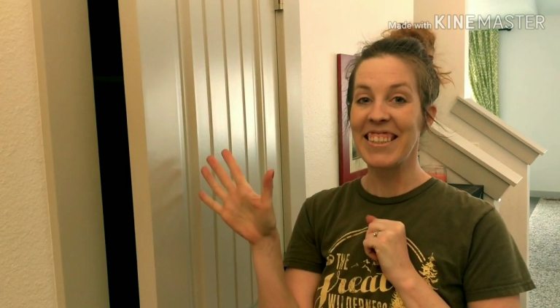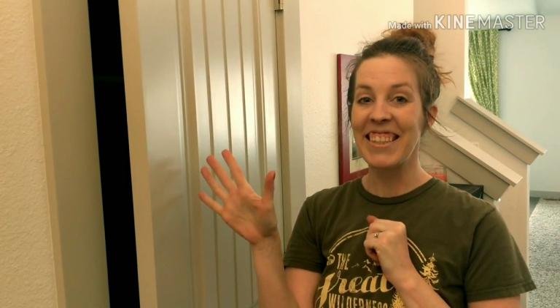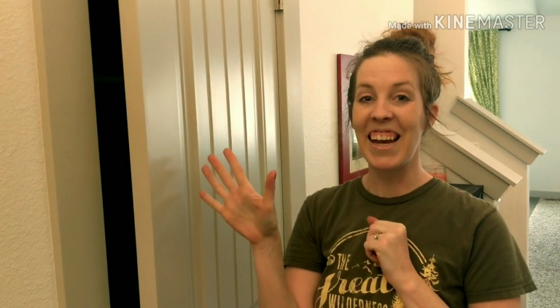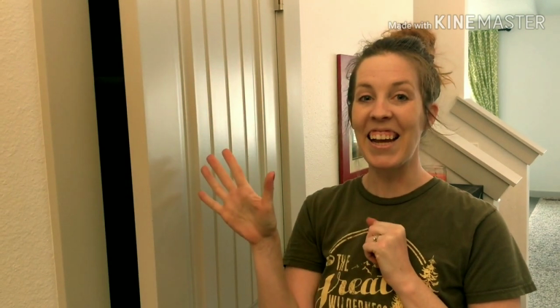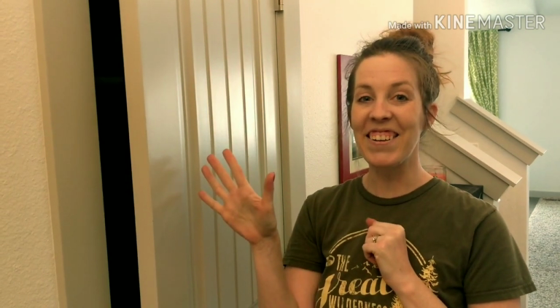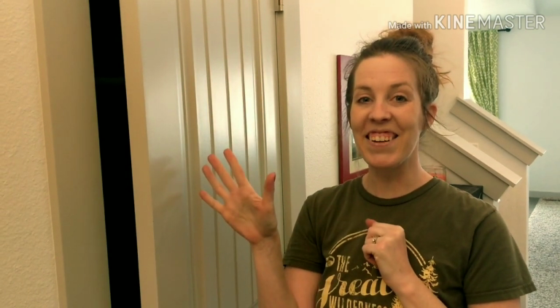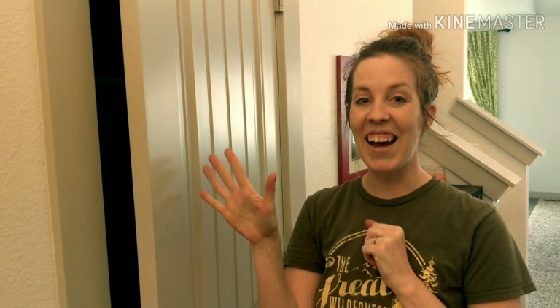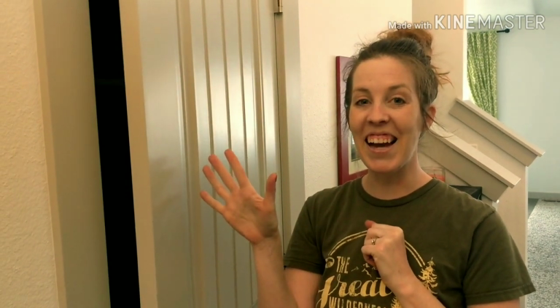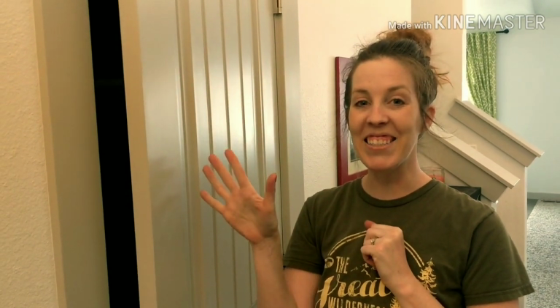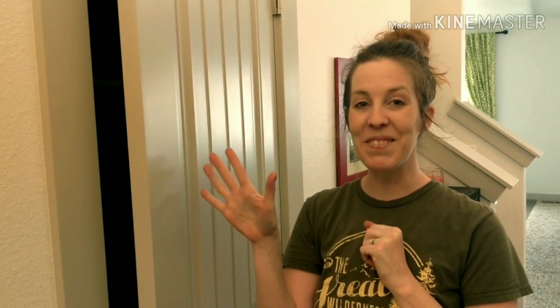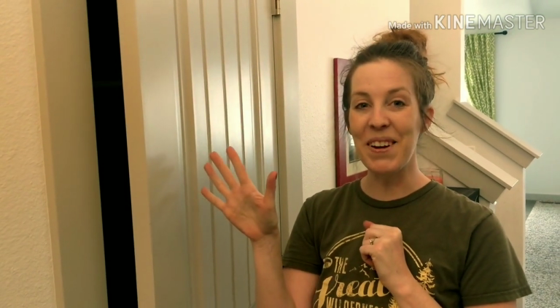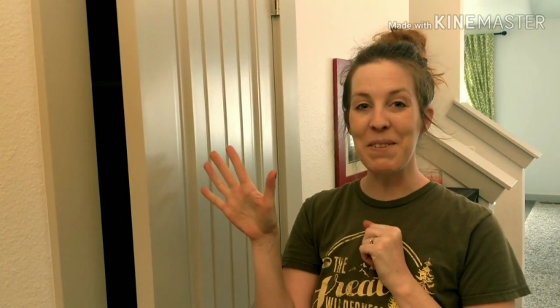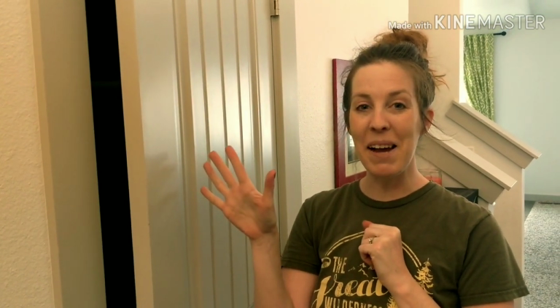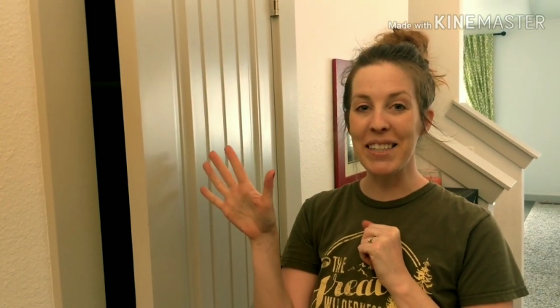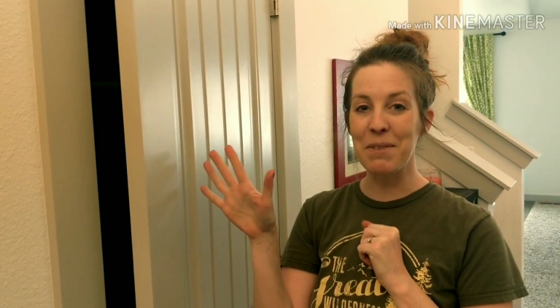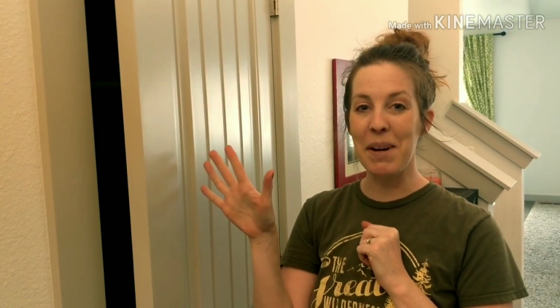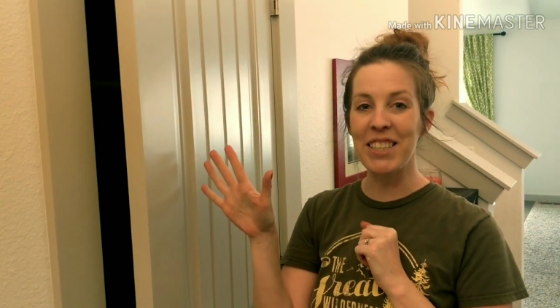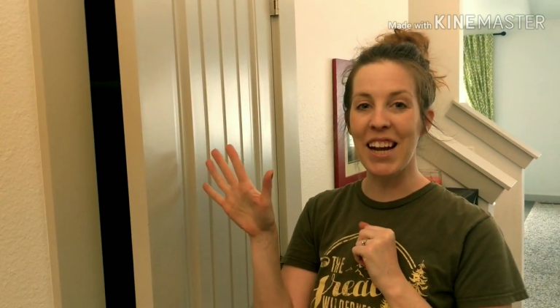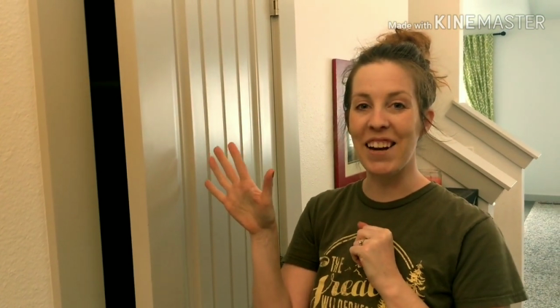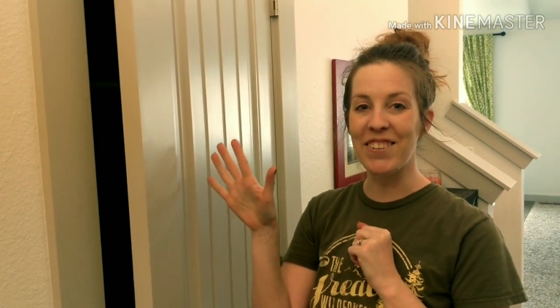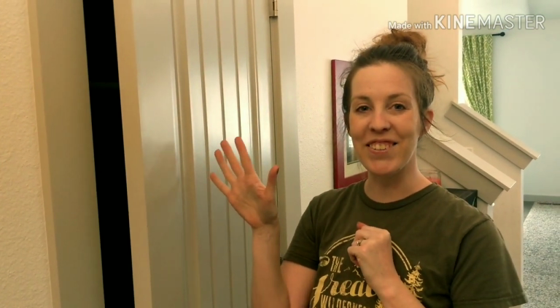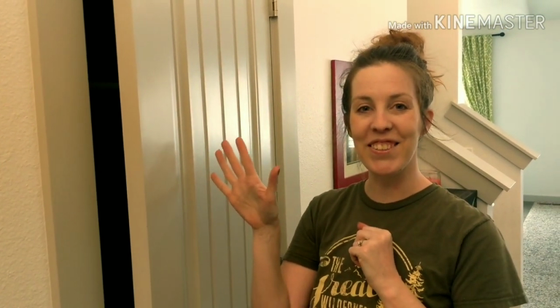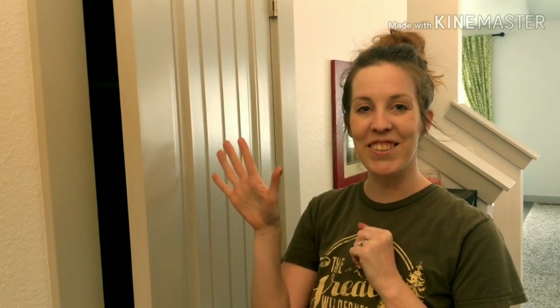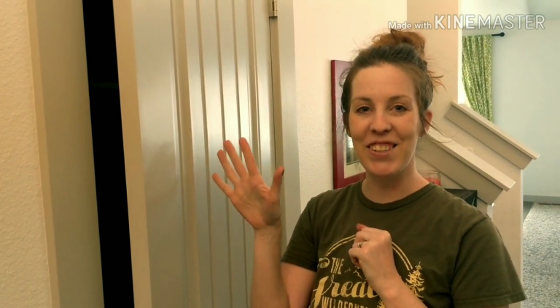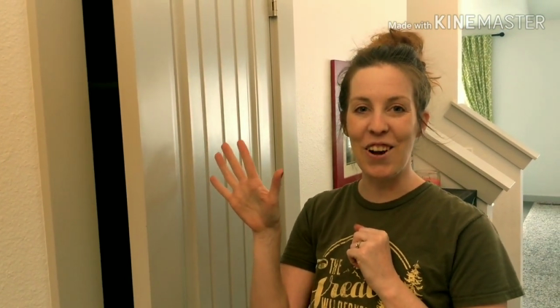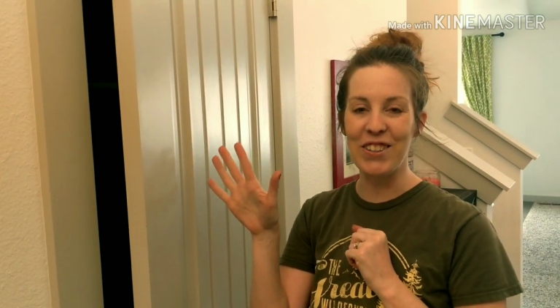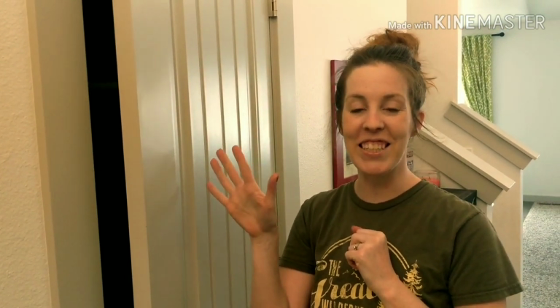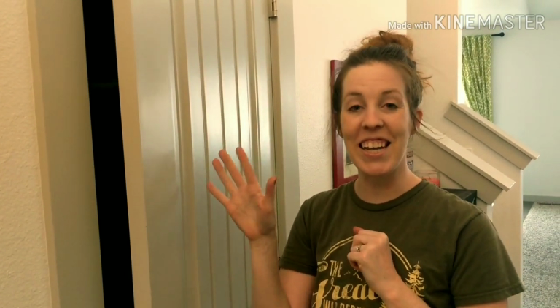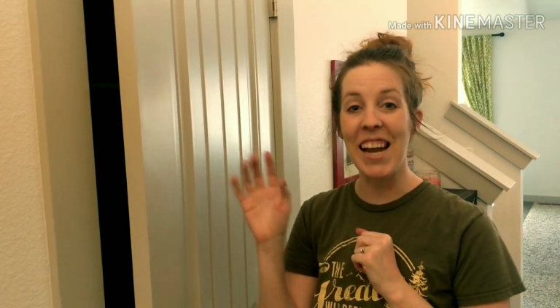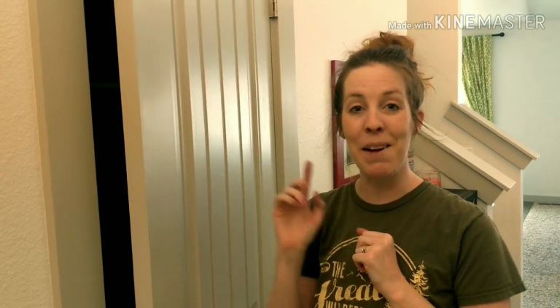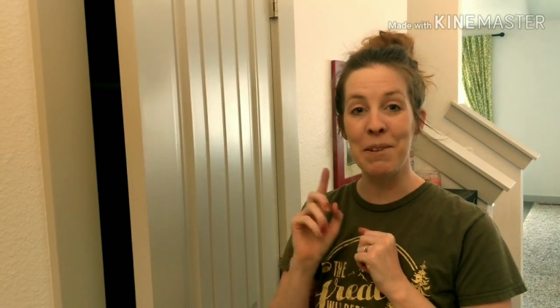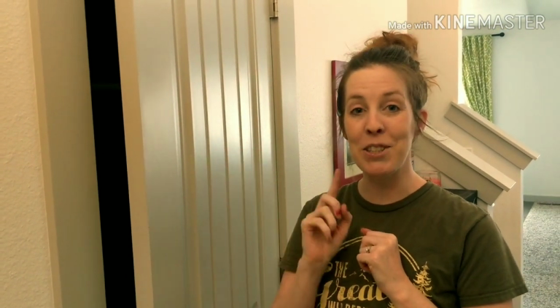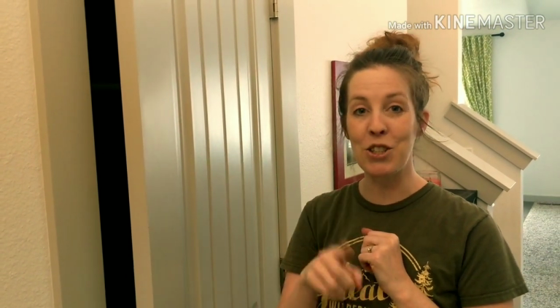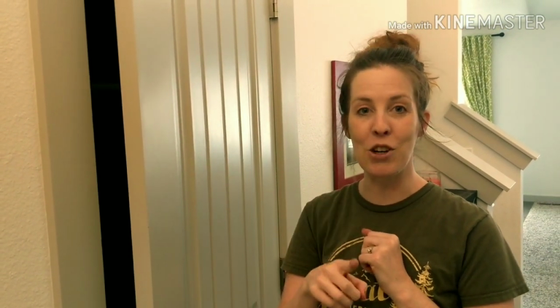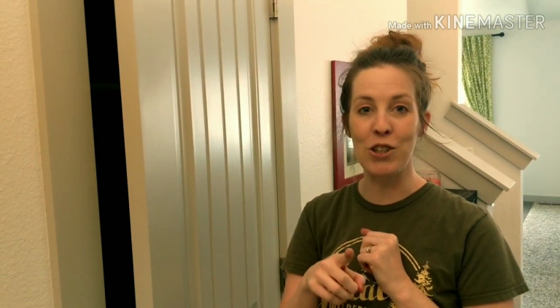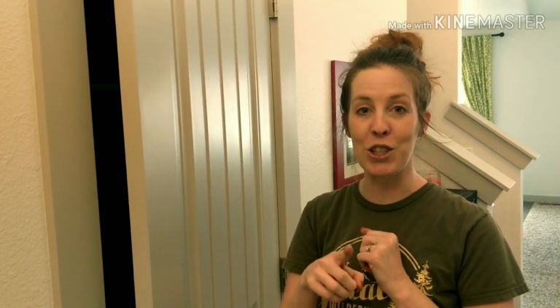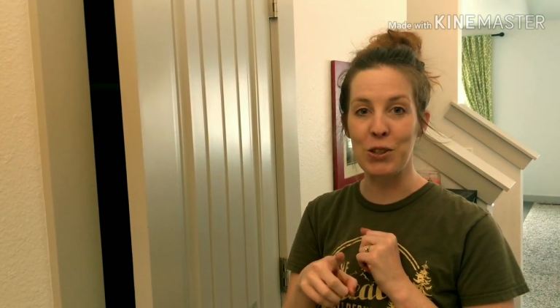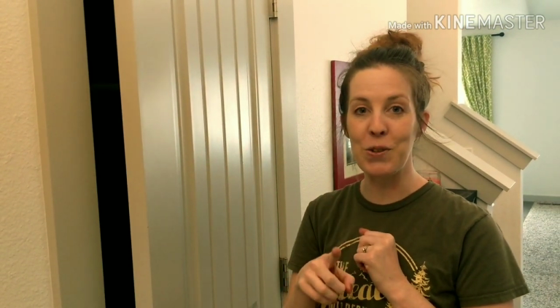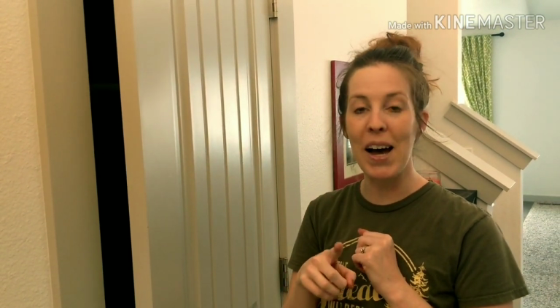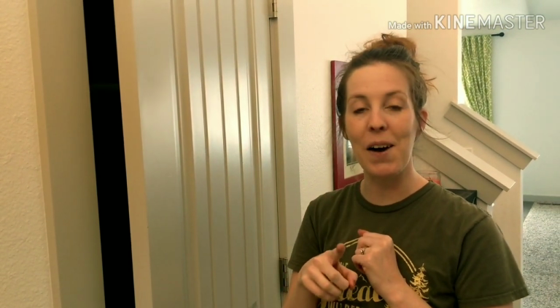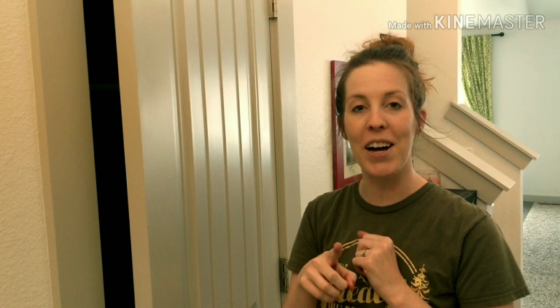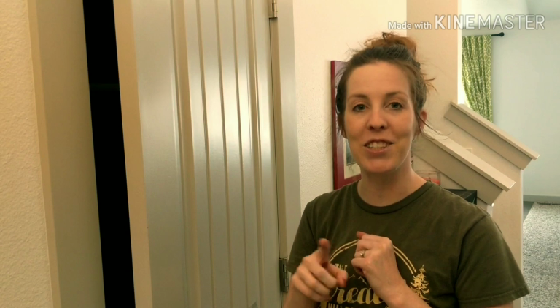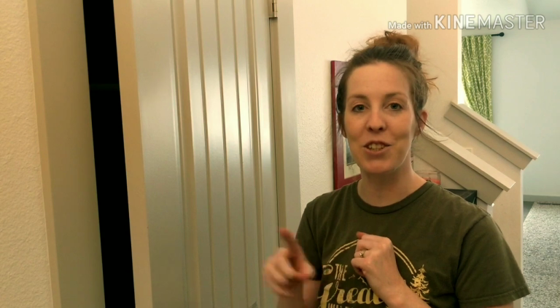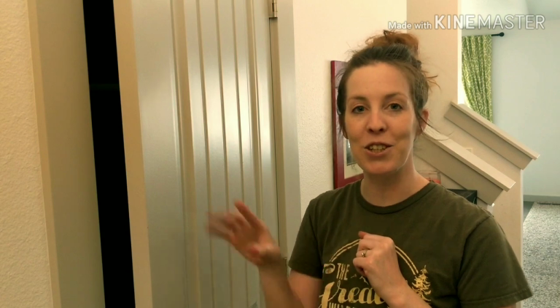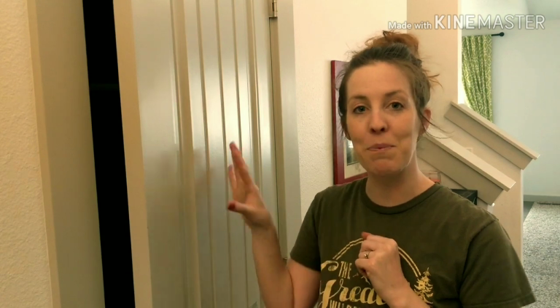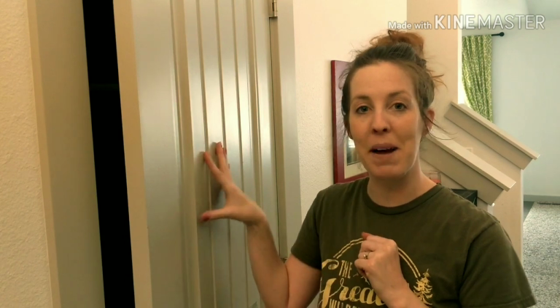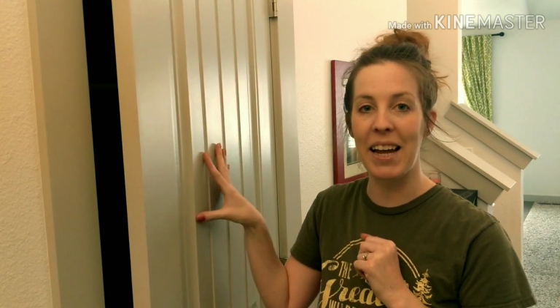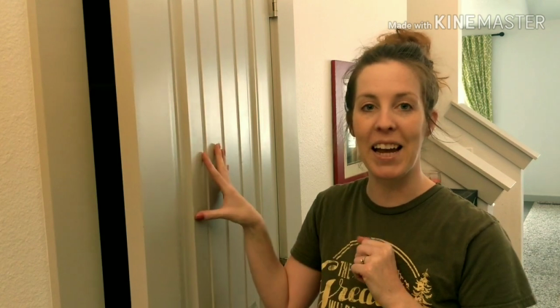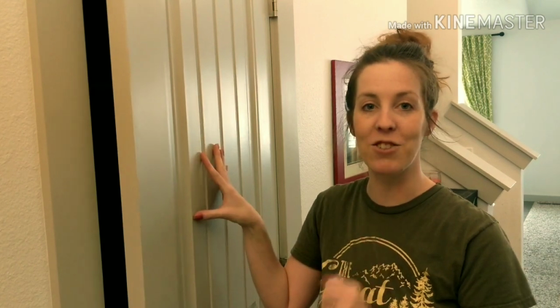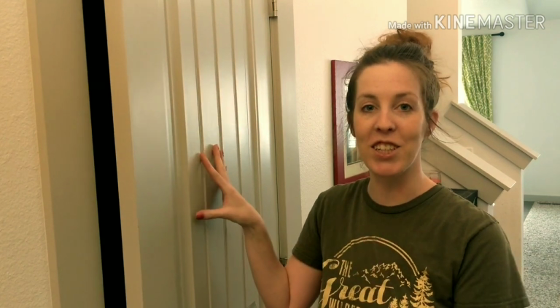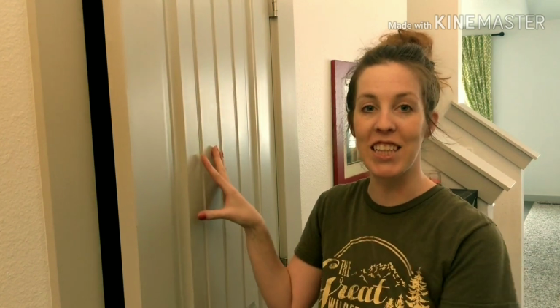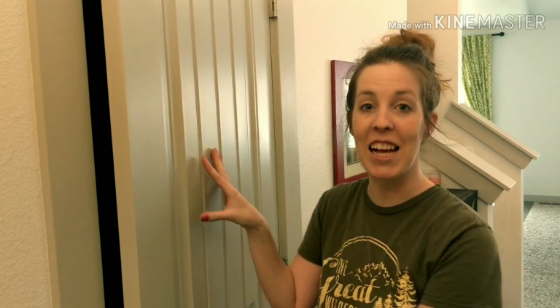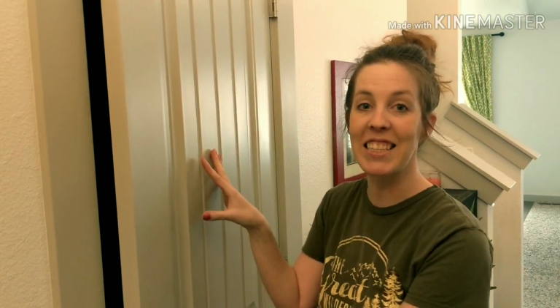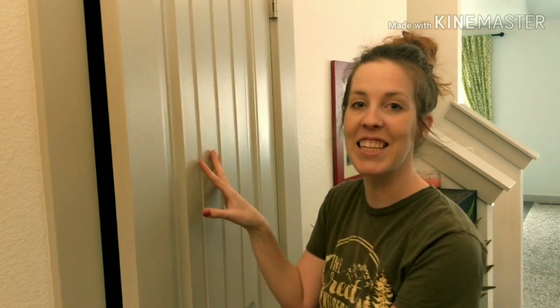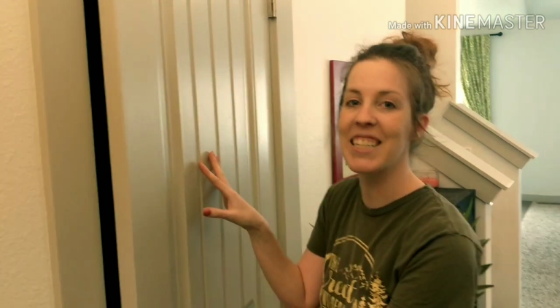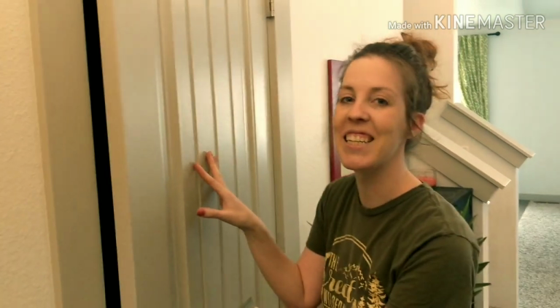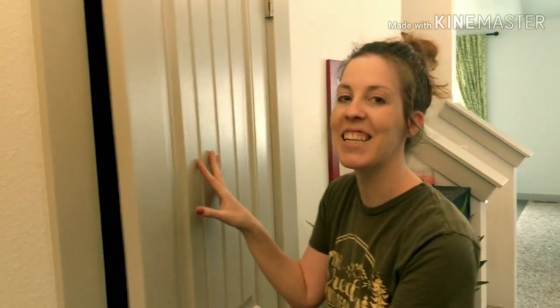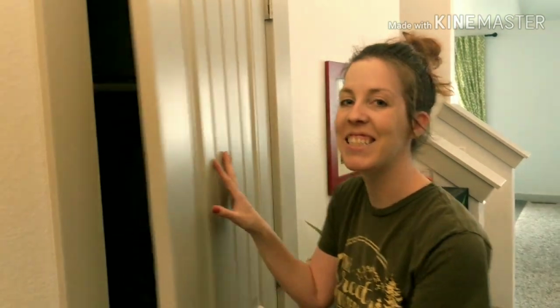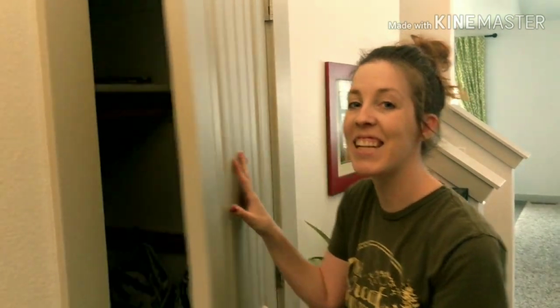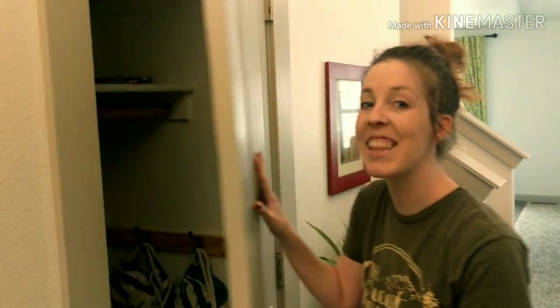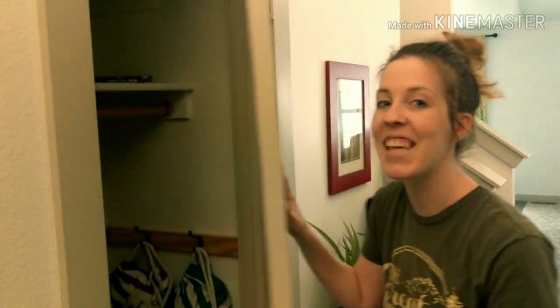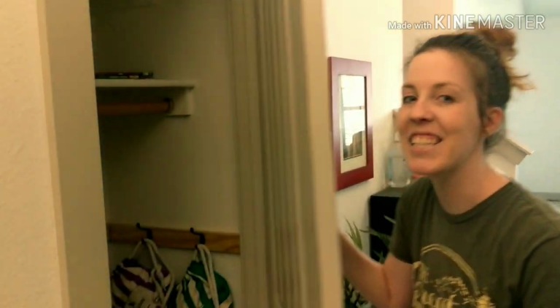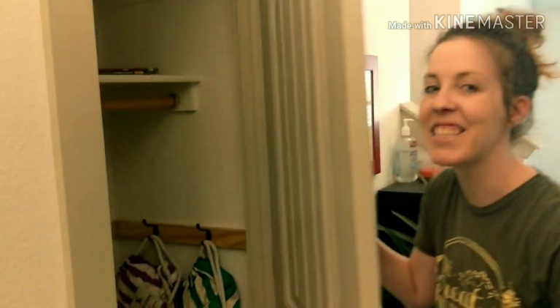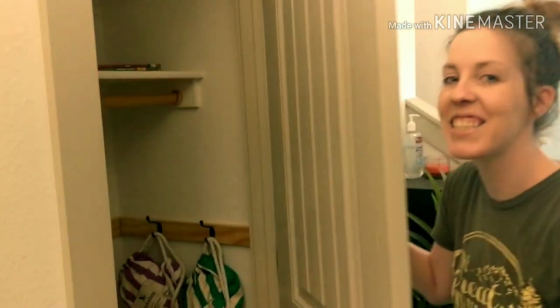Hey you guys, welcome back to my channel. Today I'm going to show you how I turned my entry closet into this.